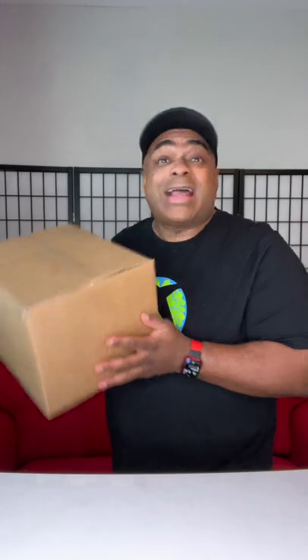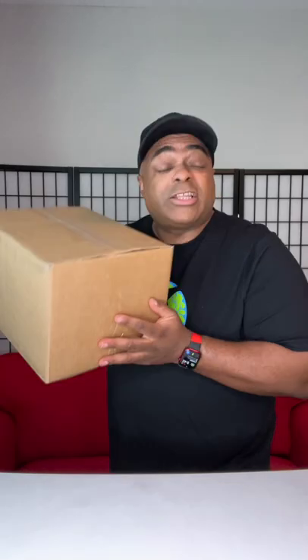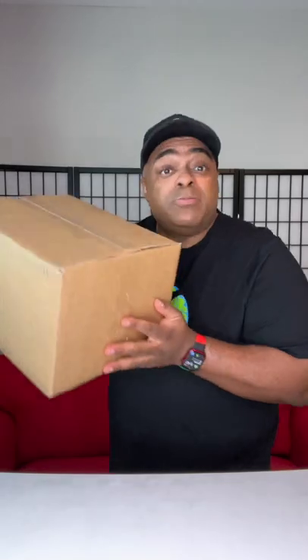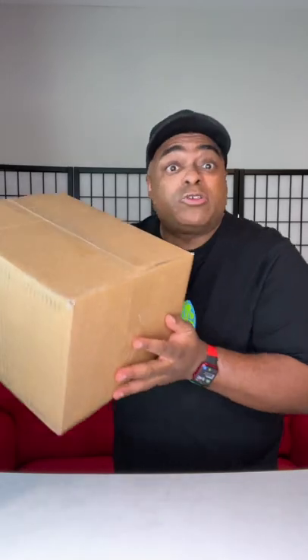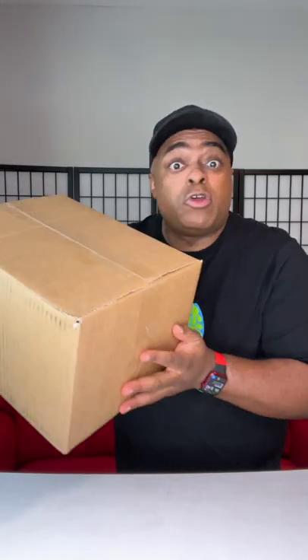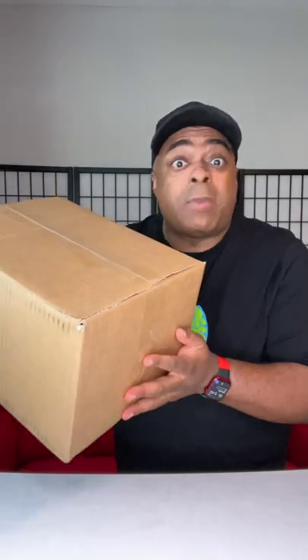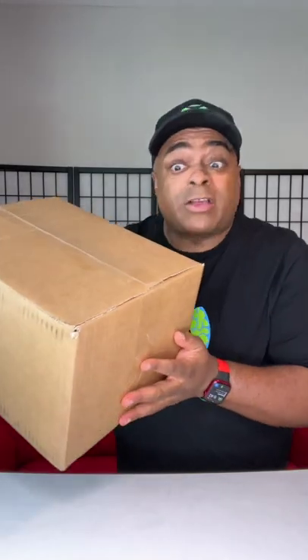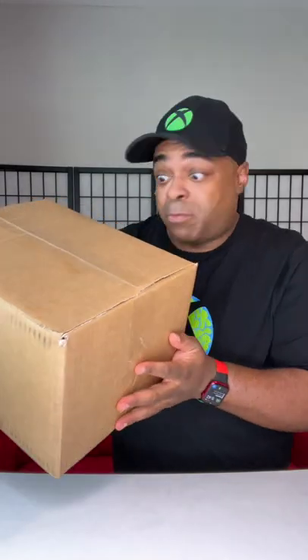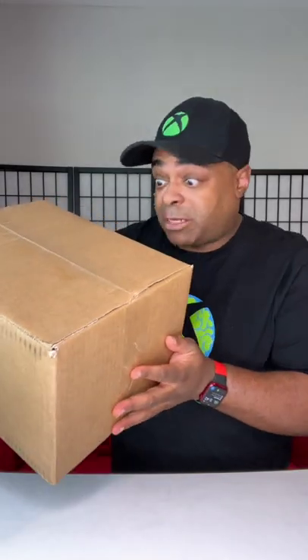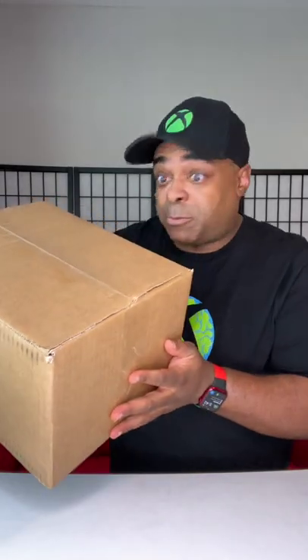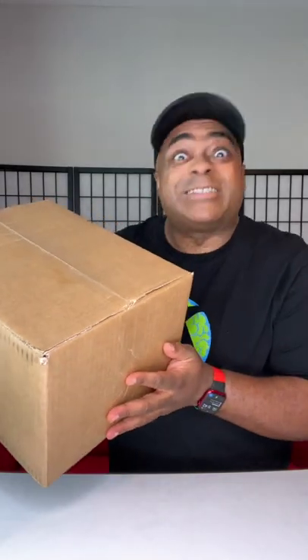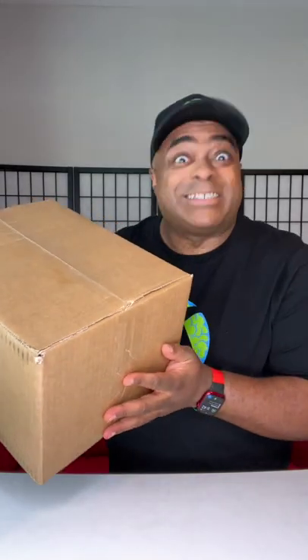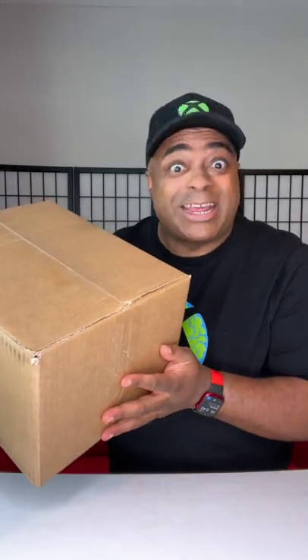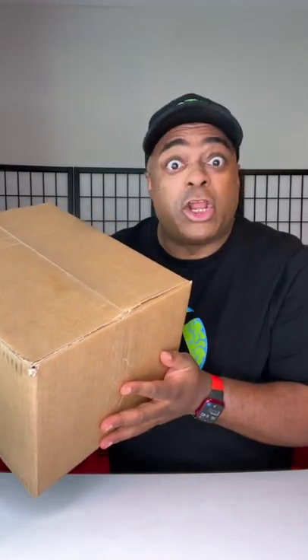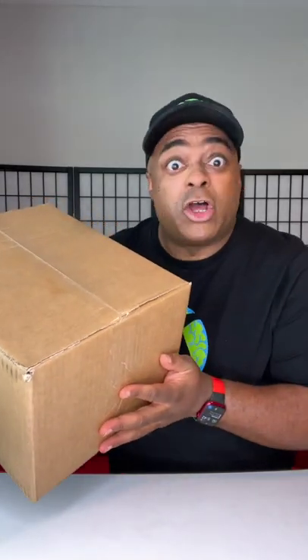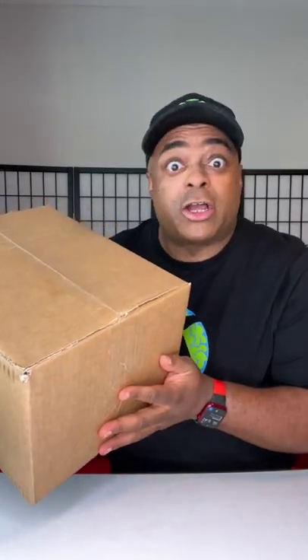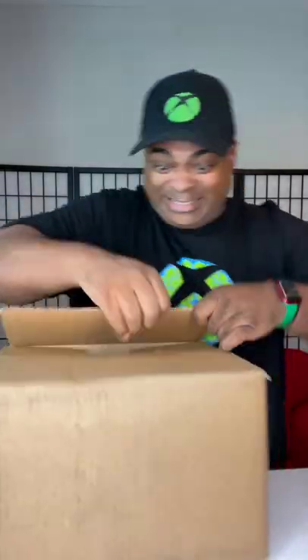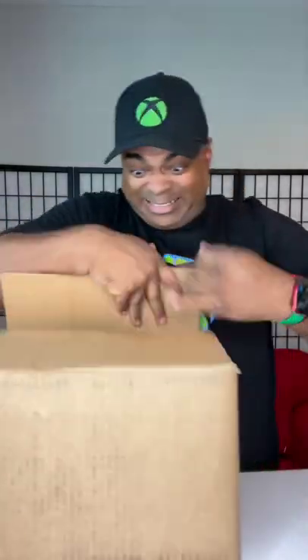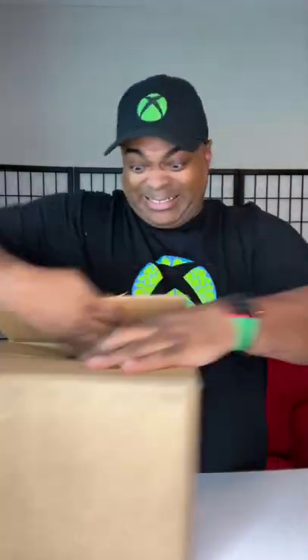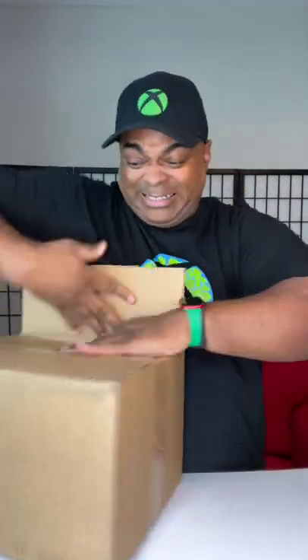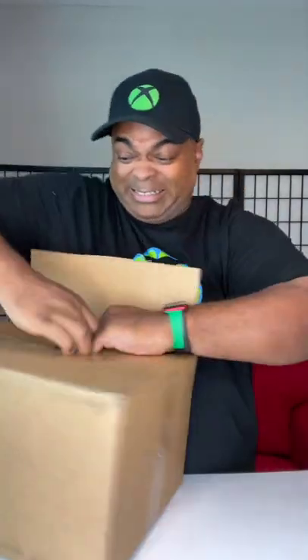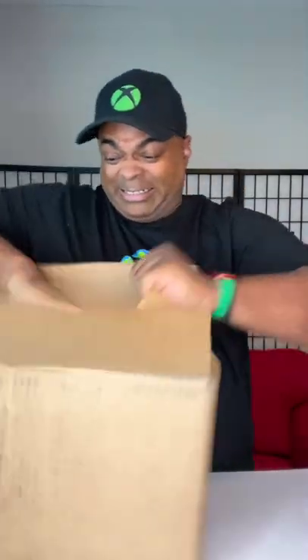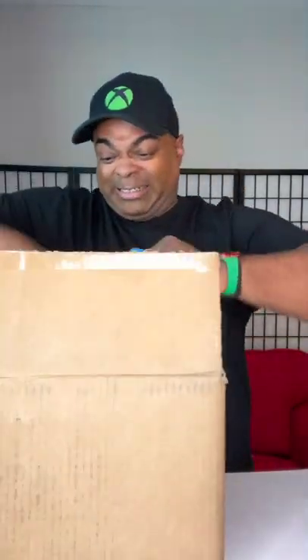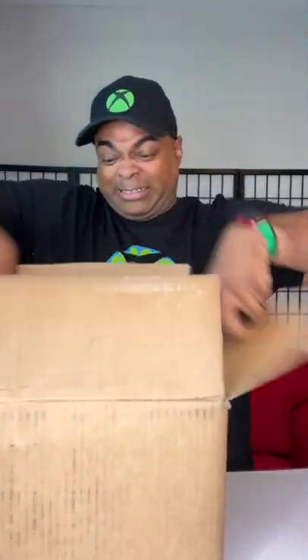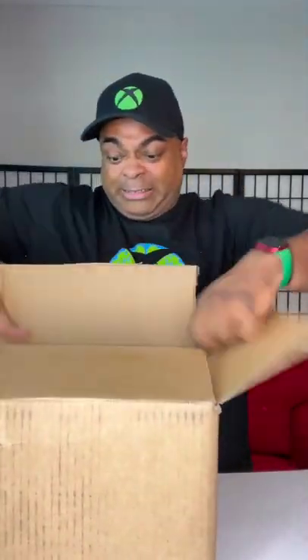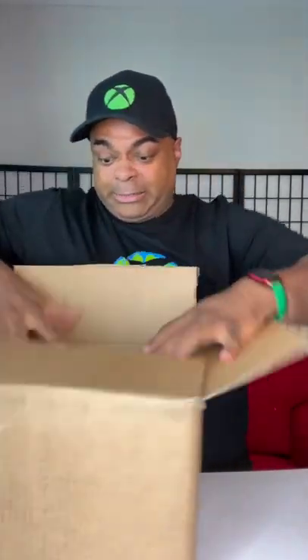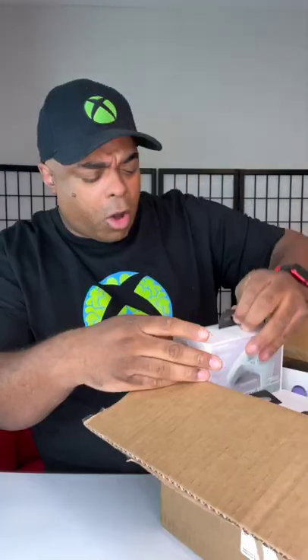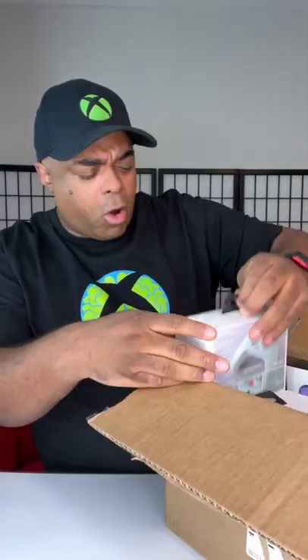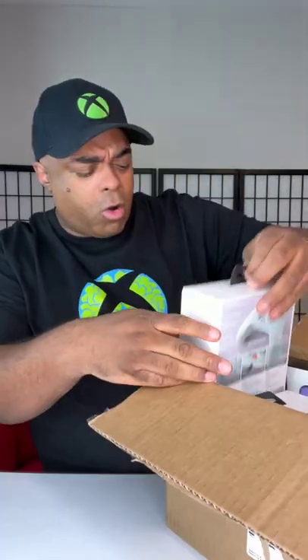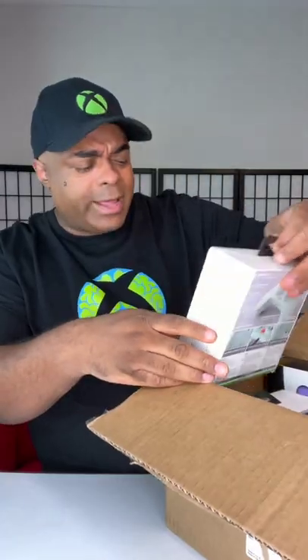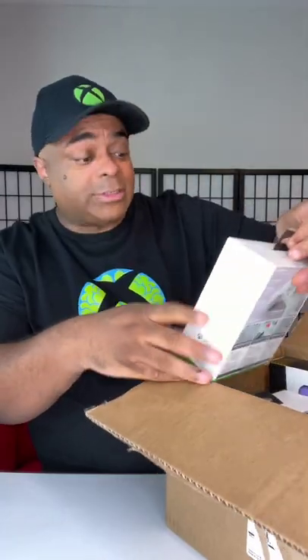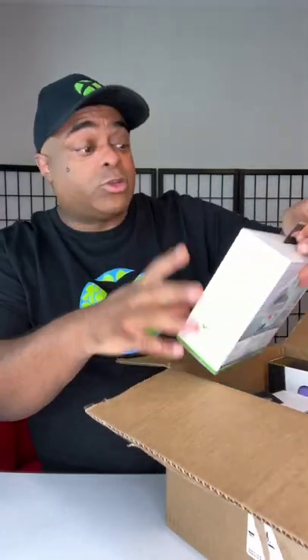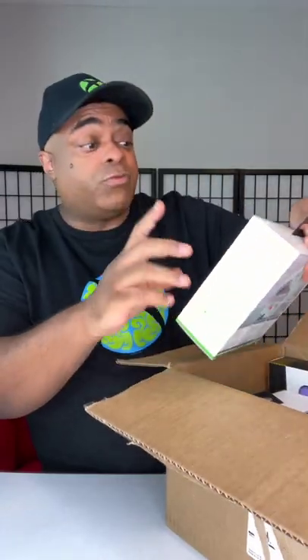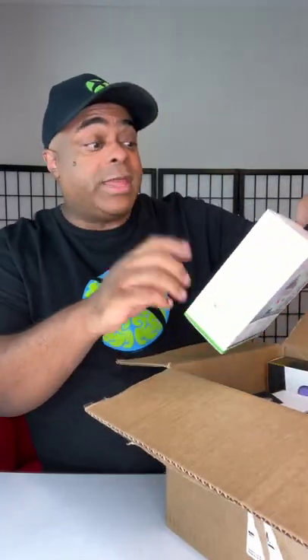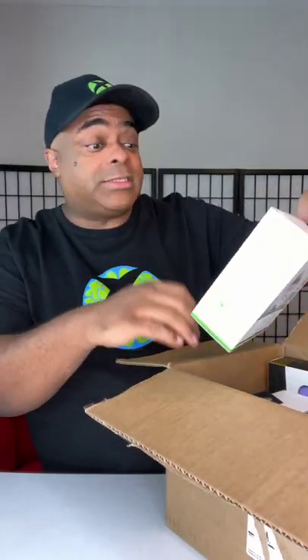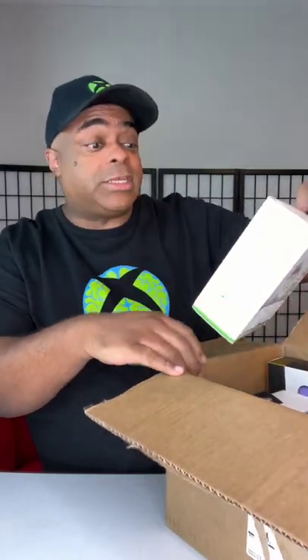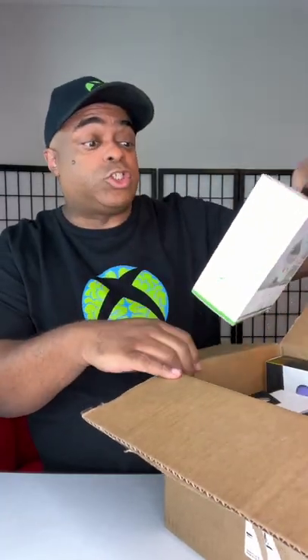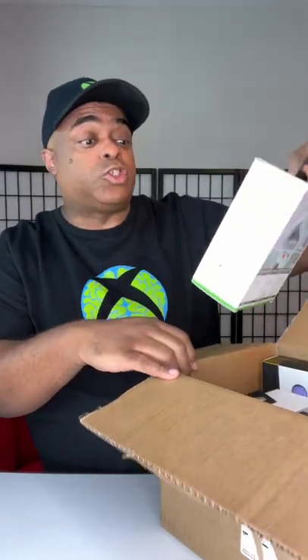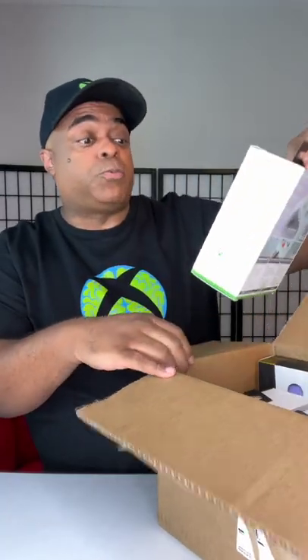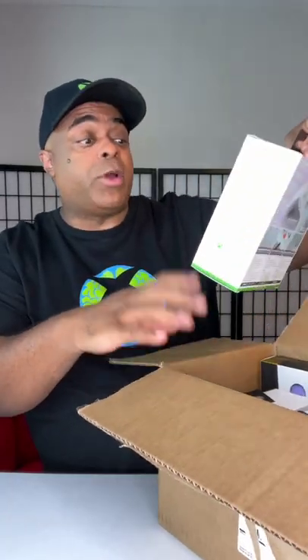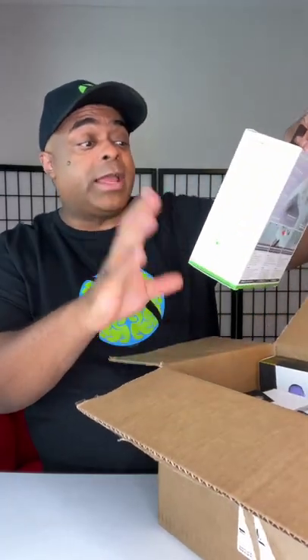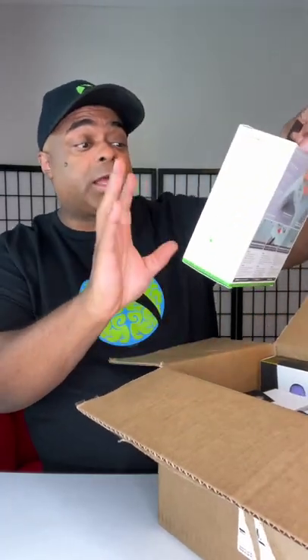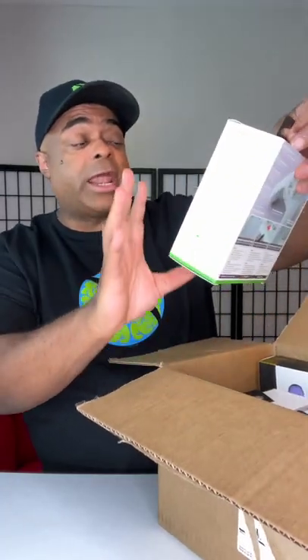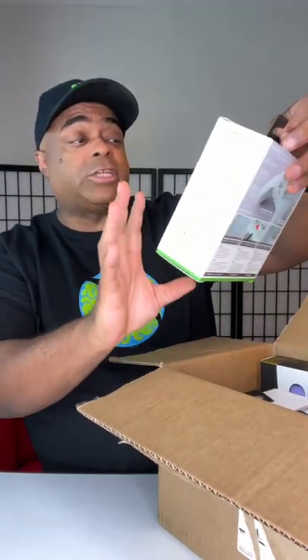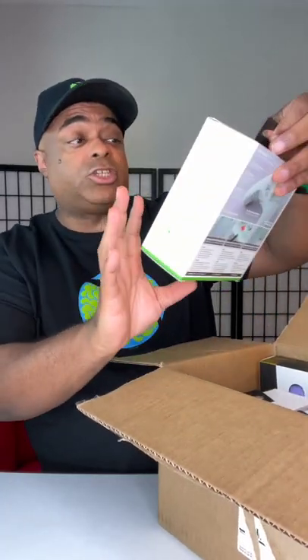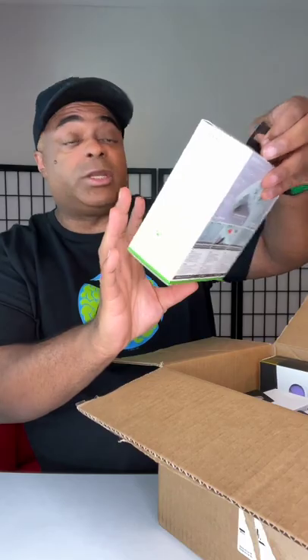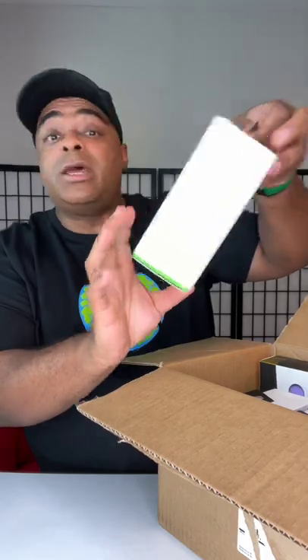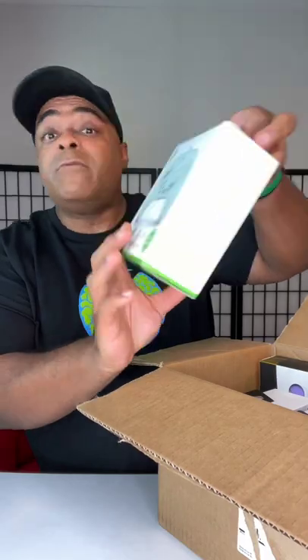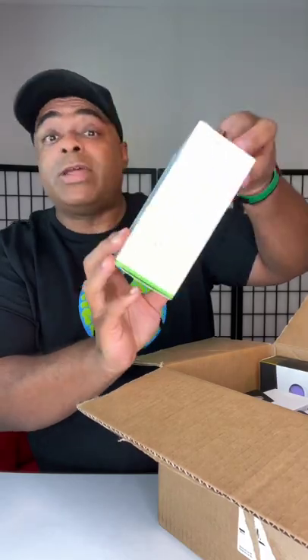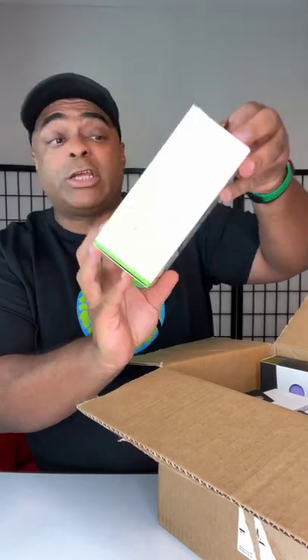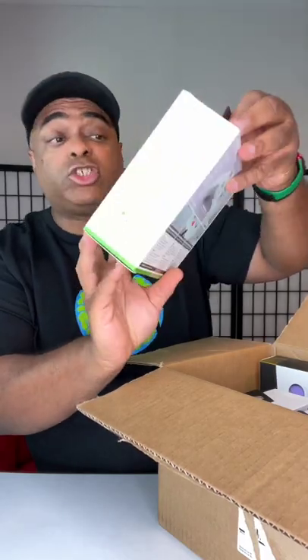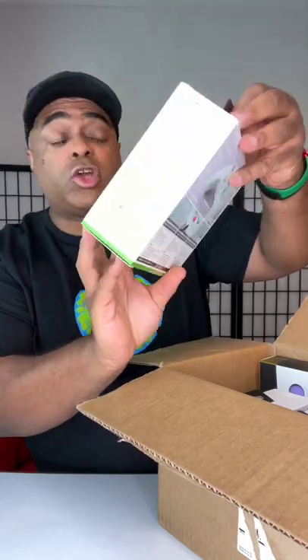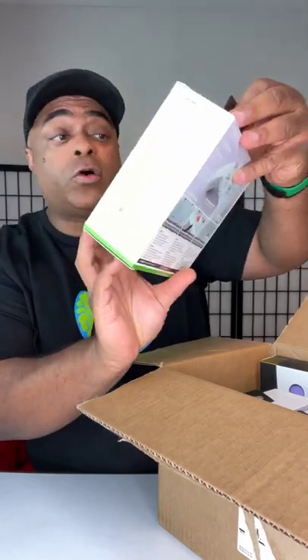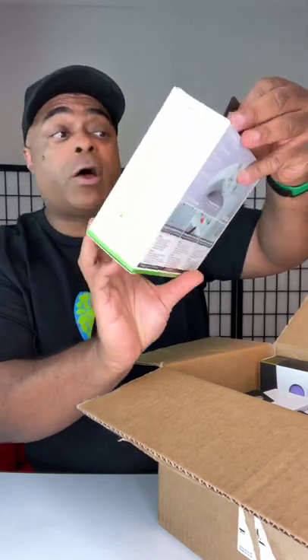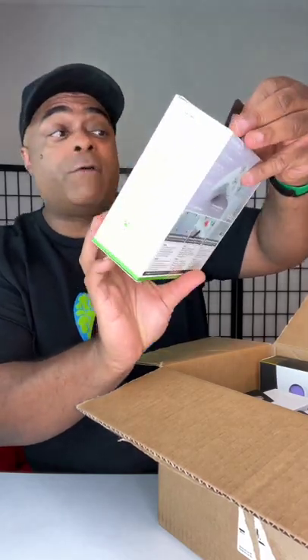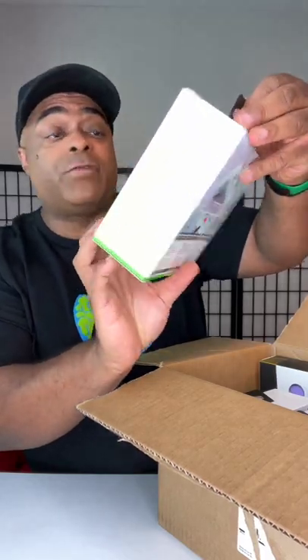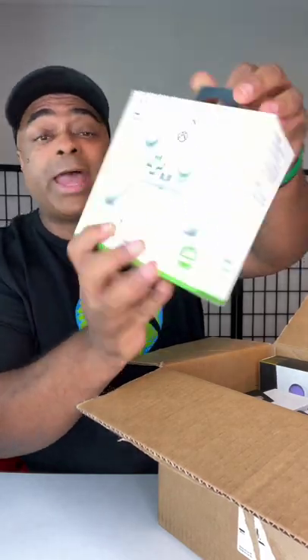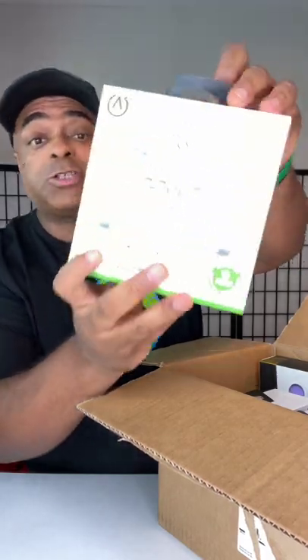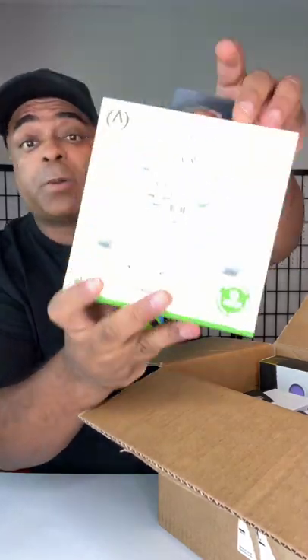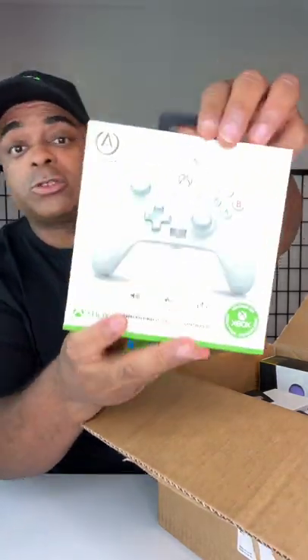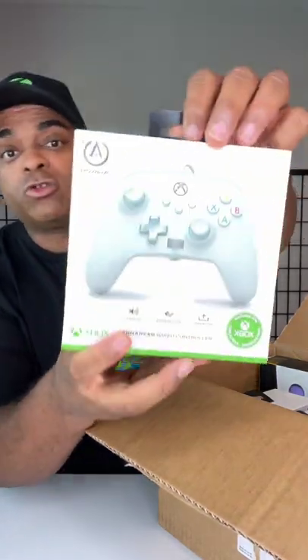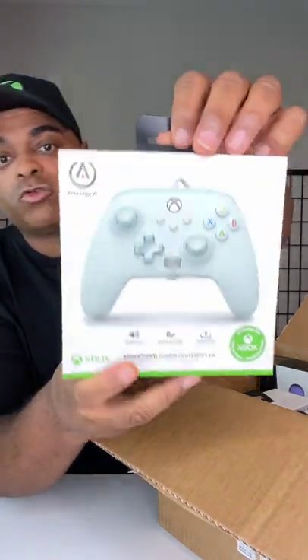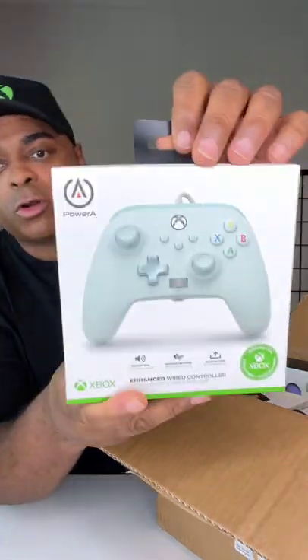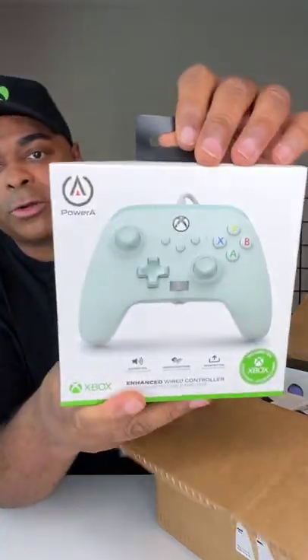Got this mystery box from Xbox. Let's take a look. So this is the spring collection that they showed of the Xbox controllers.